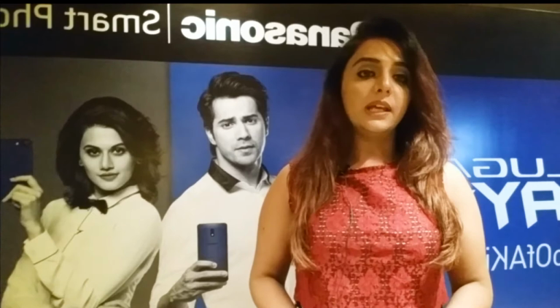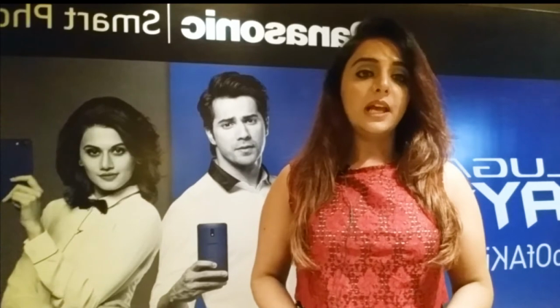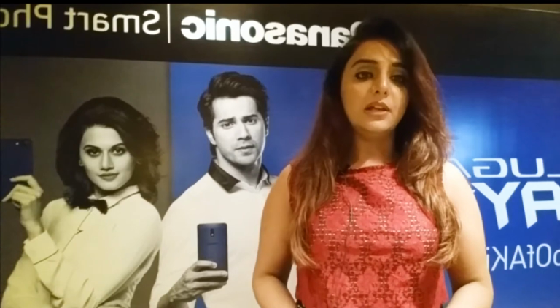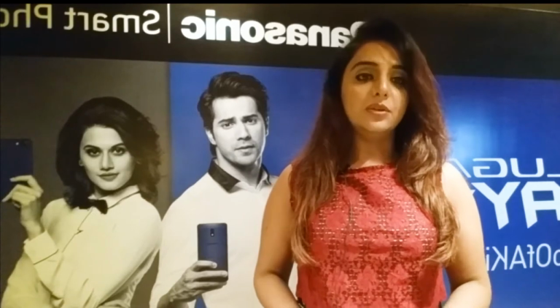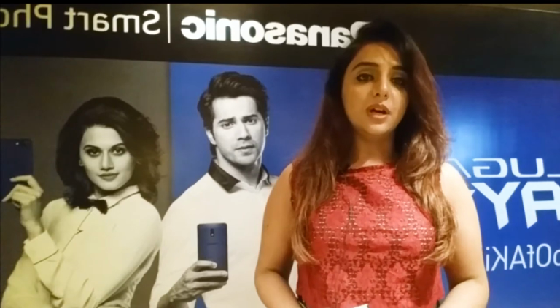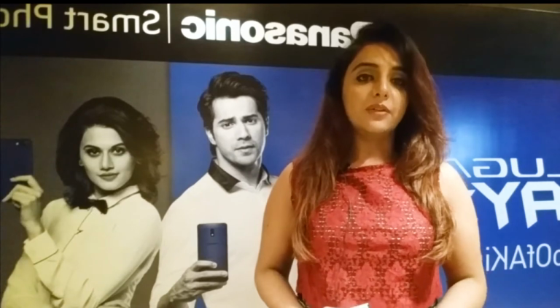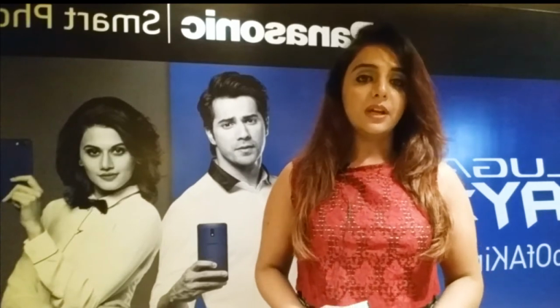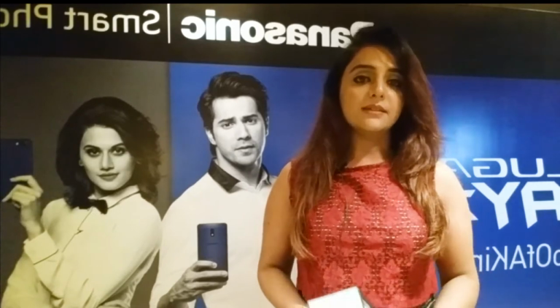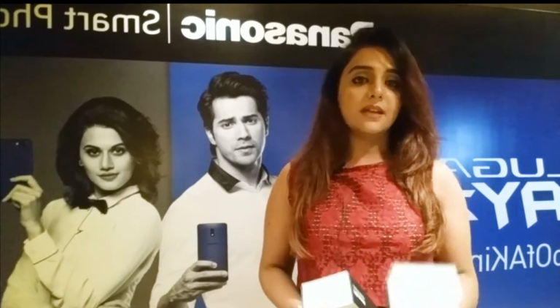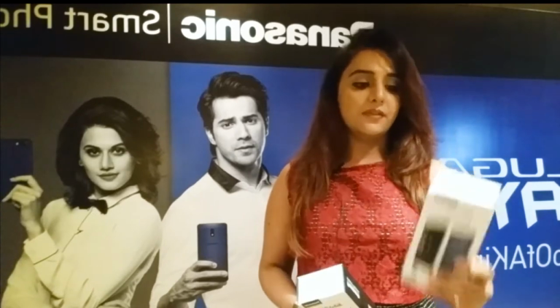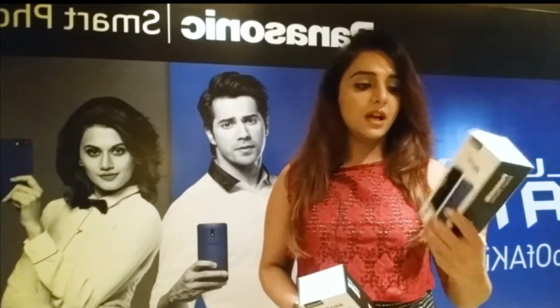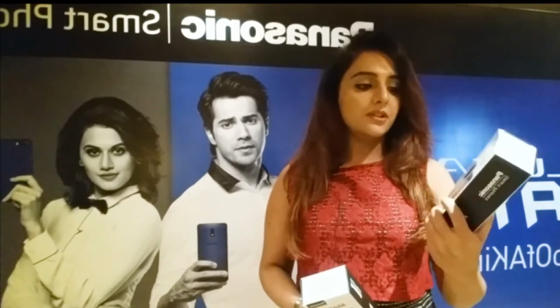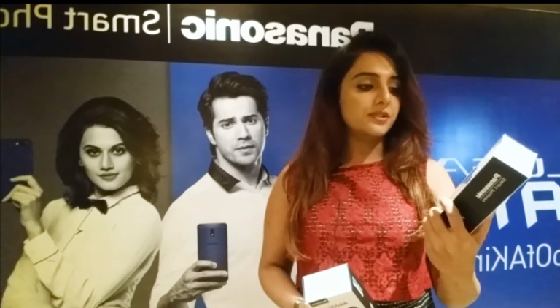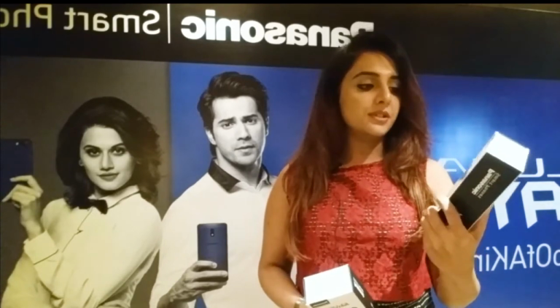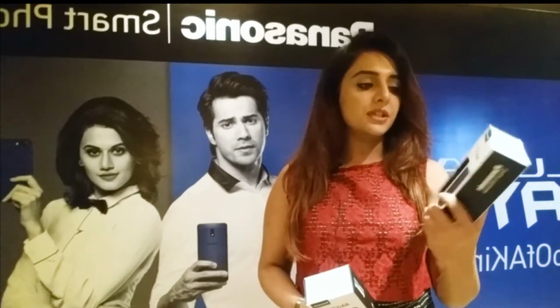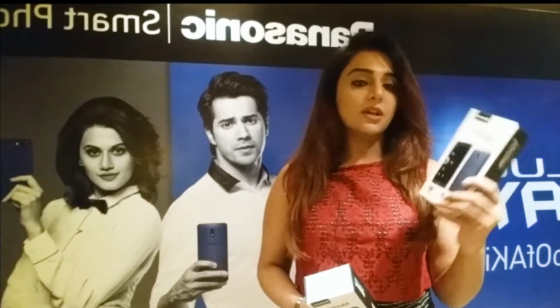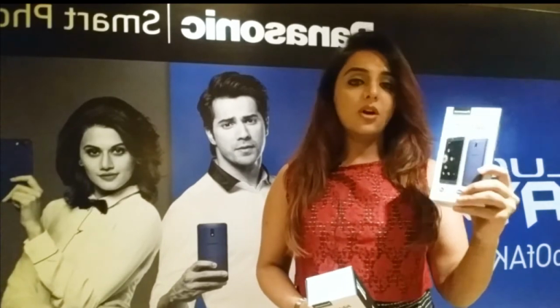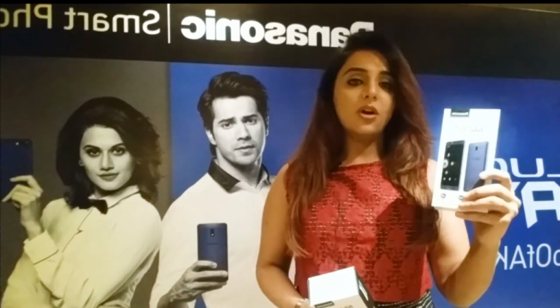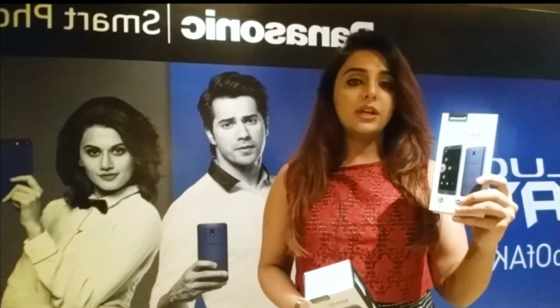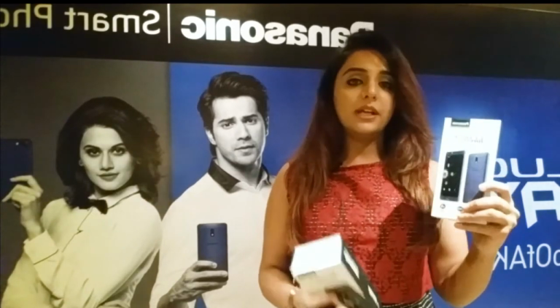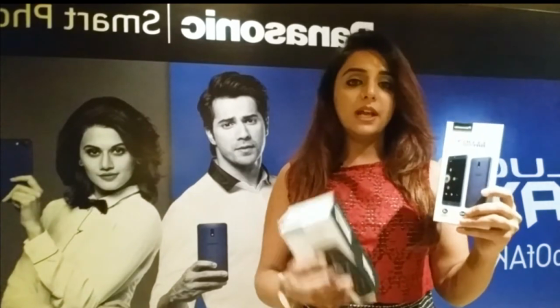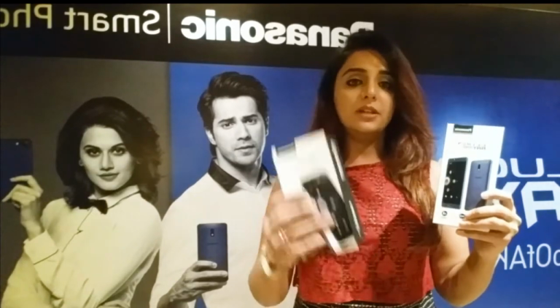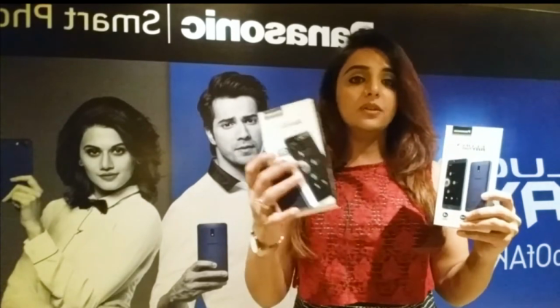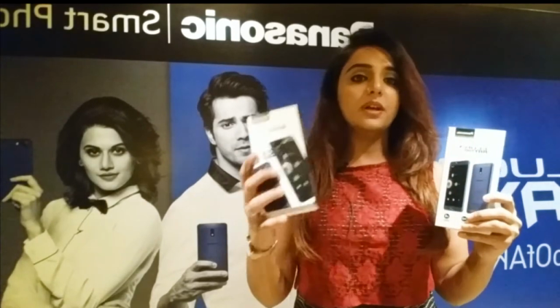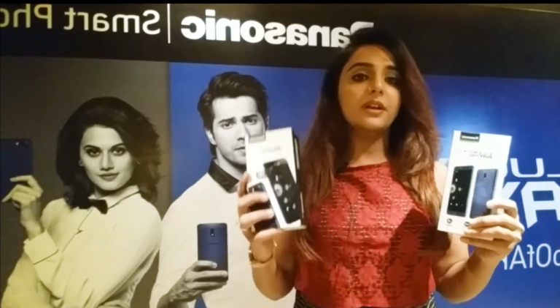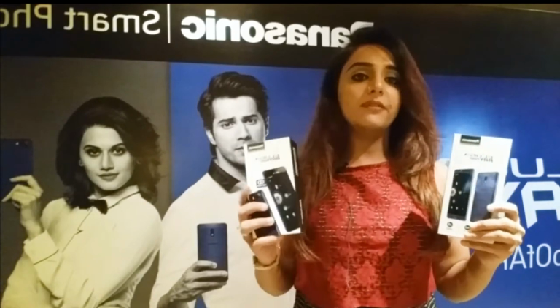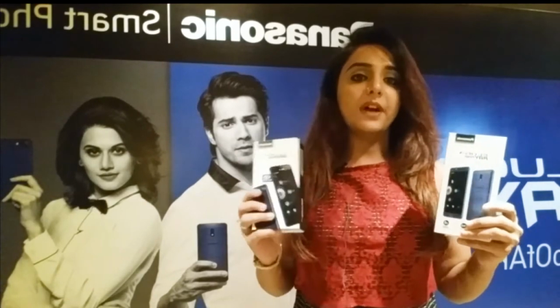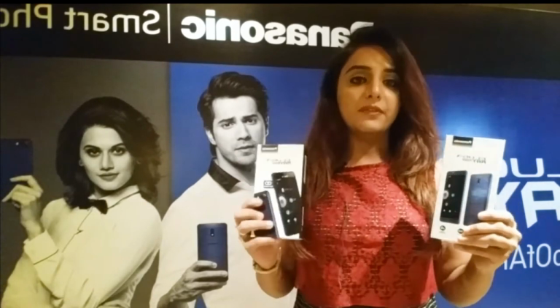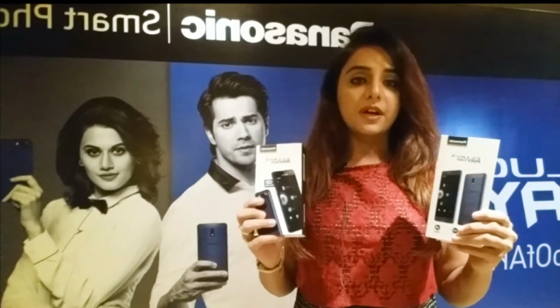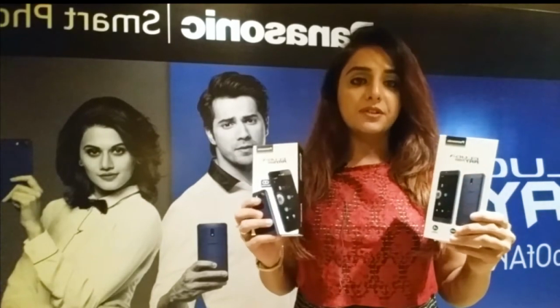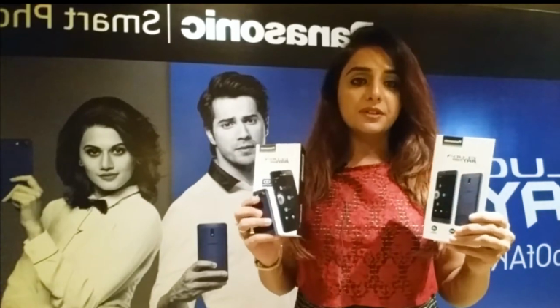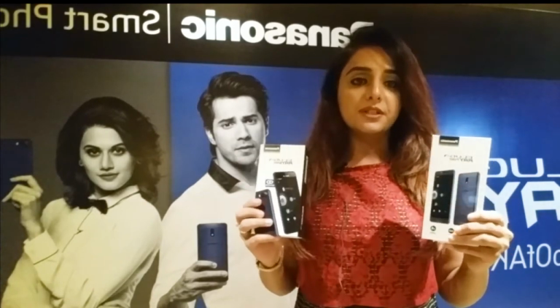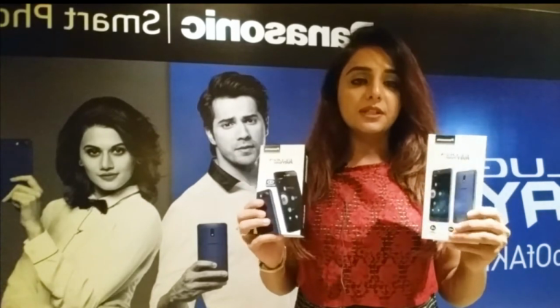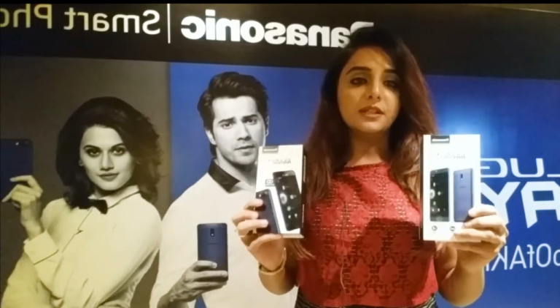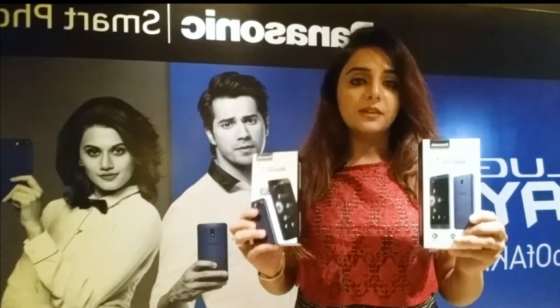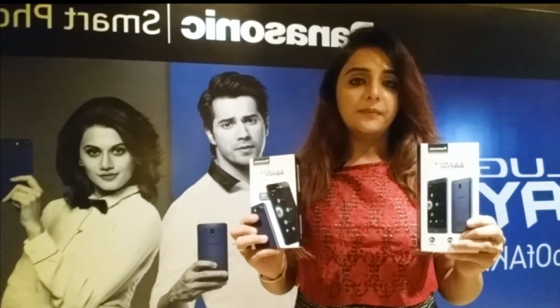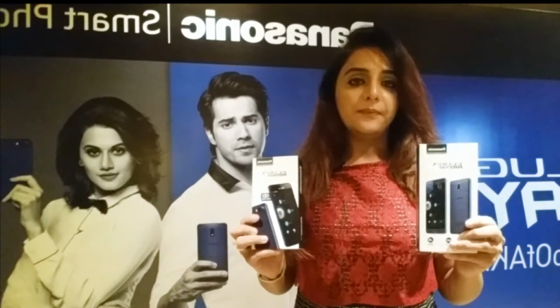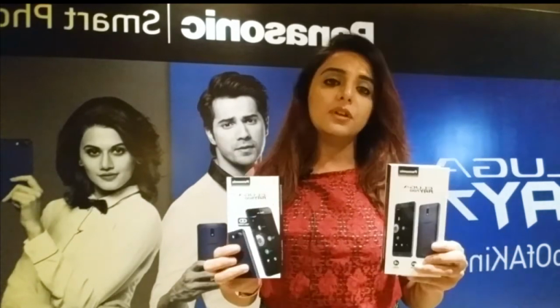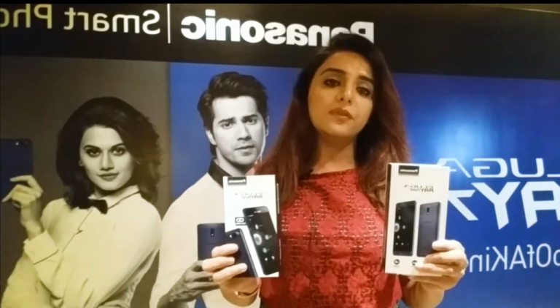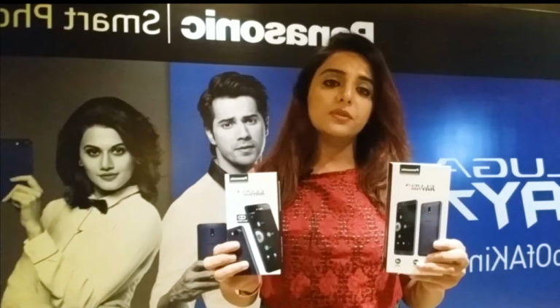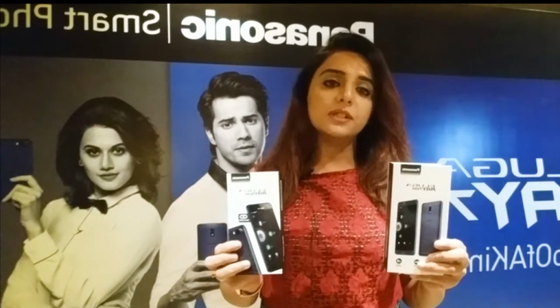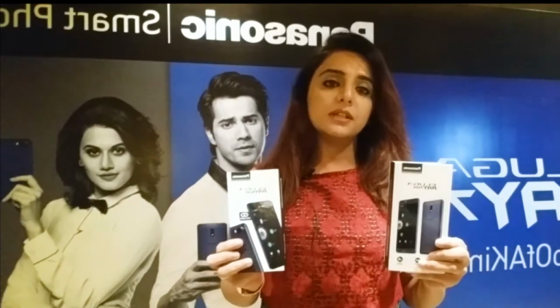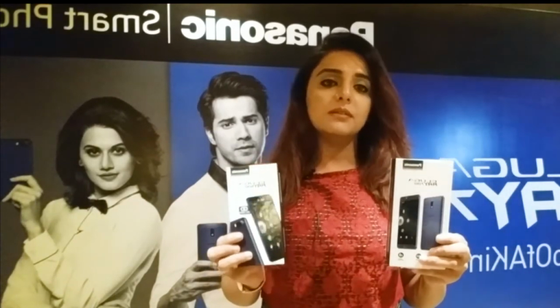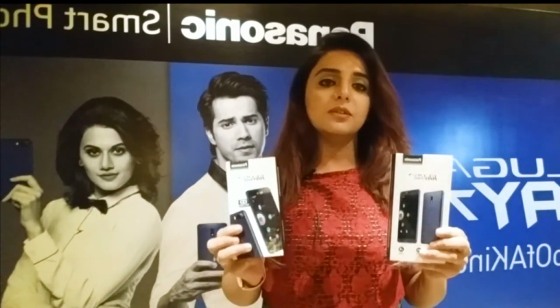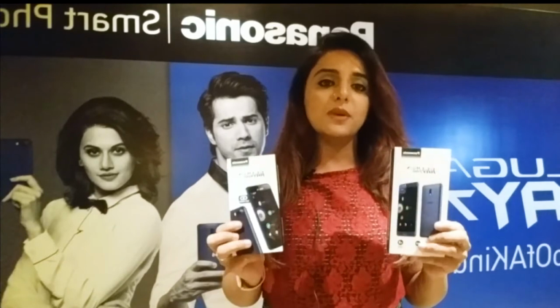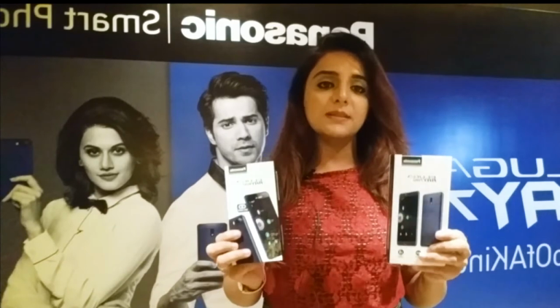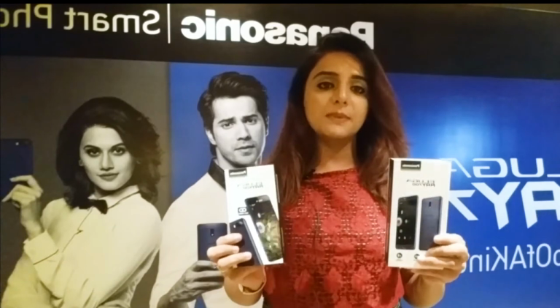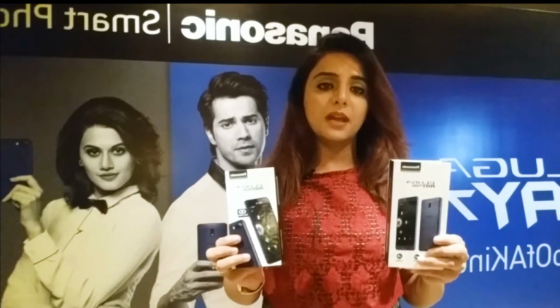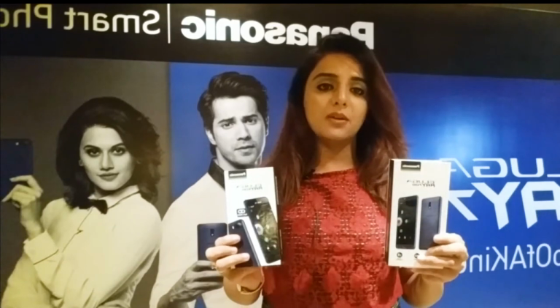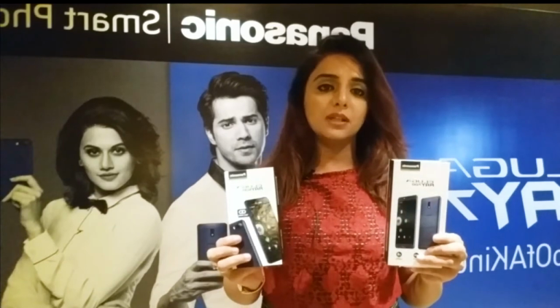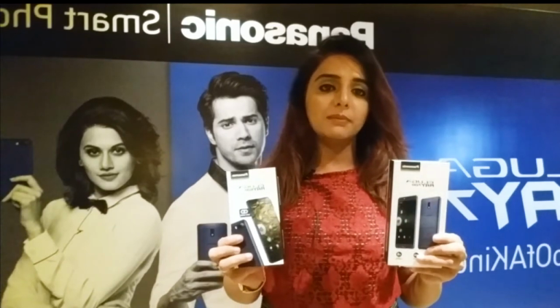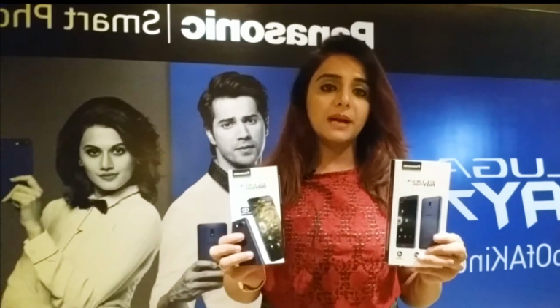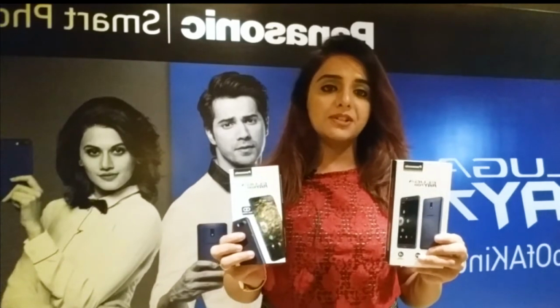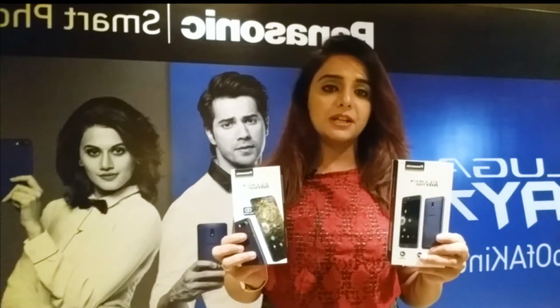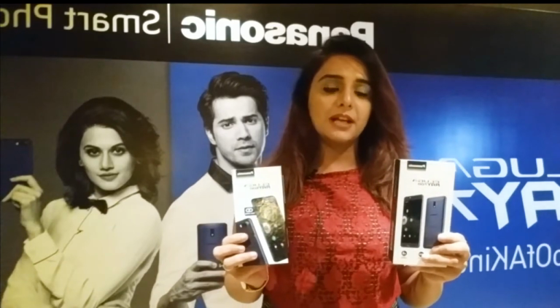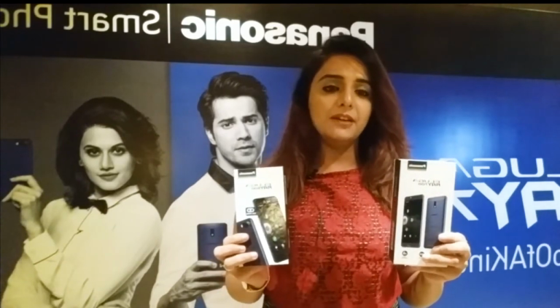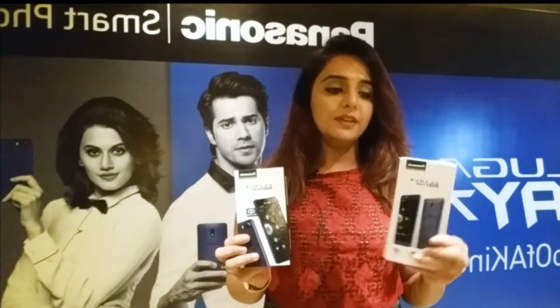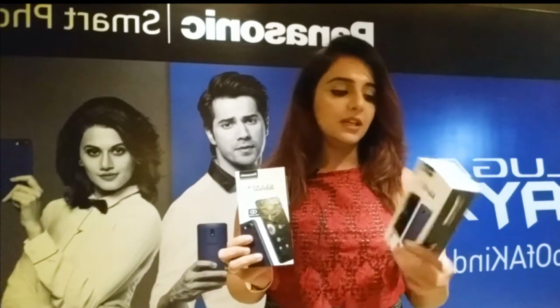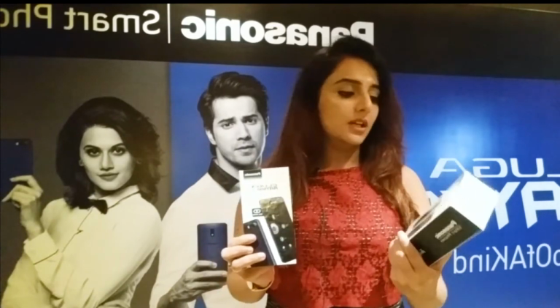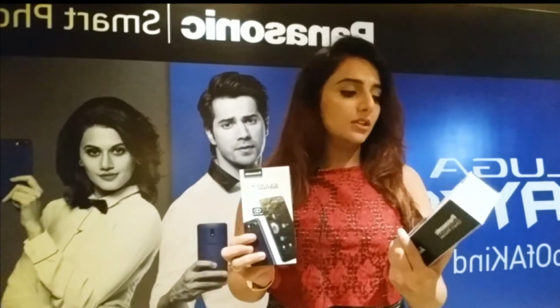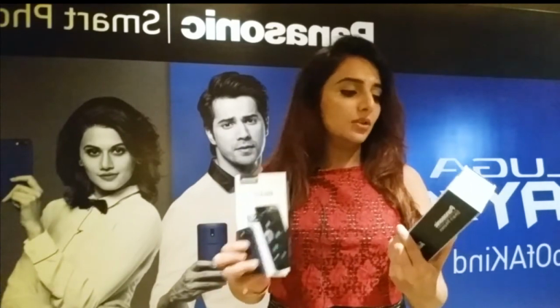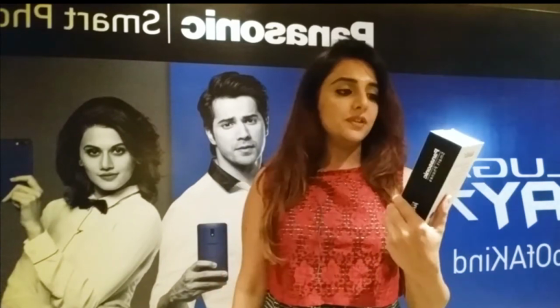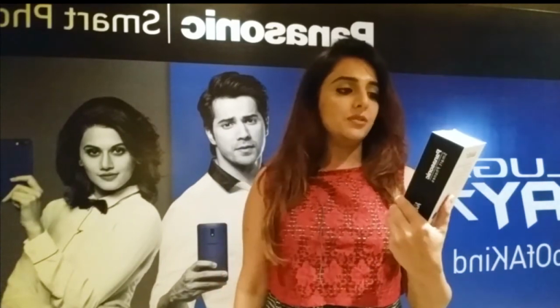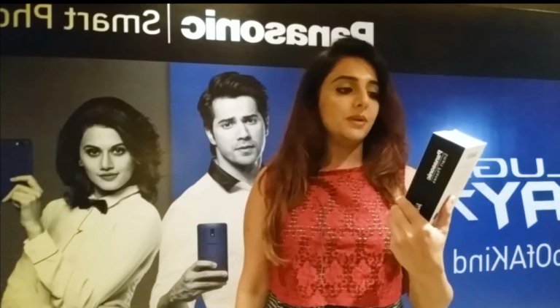One is the Eluga Ray 700 and the other is the Eluga Ray 500. Both phones have USB and strong battery life.